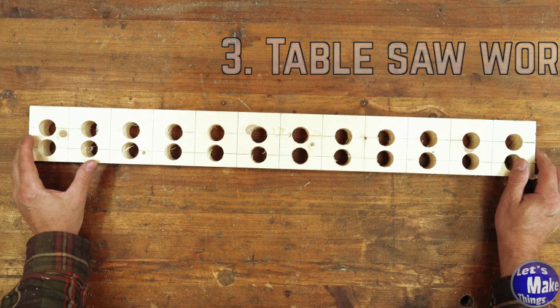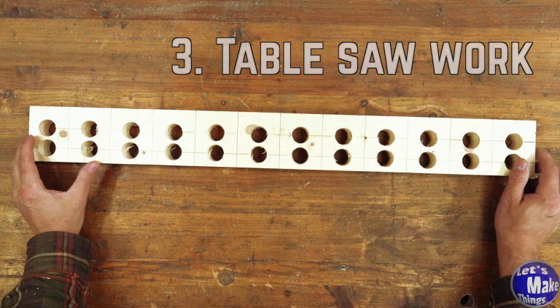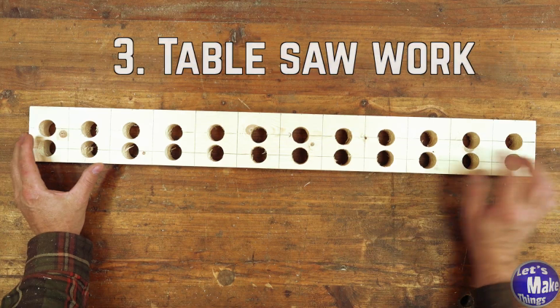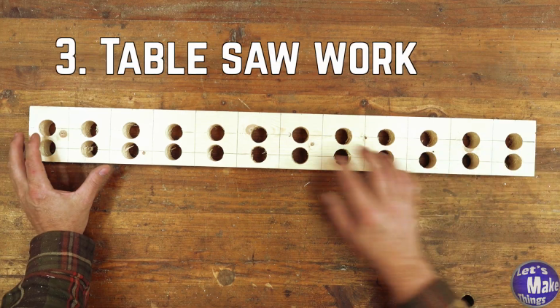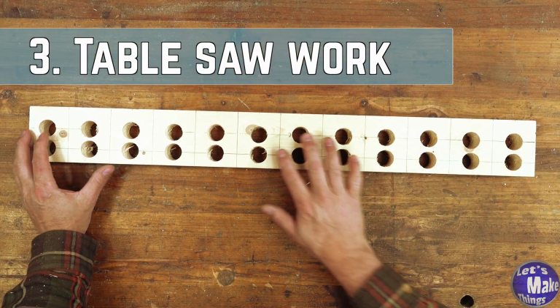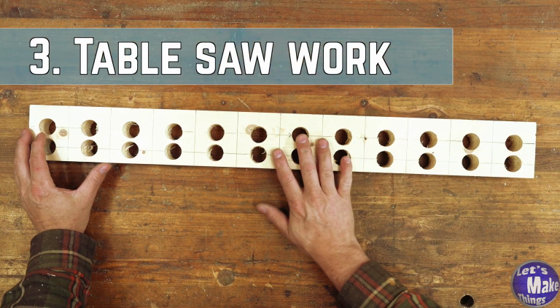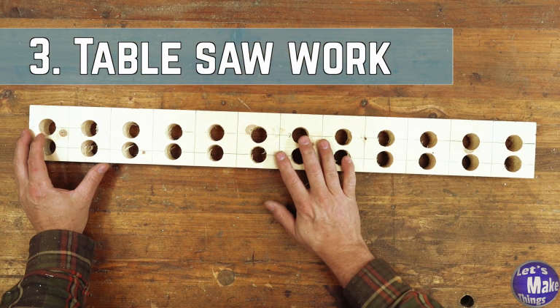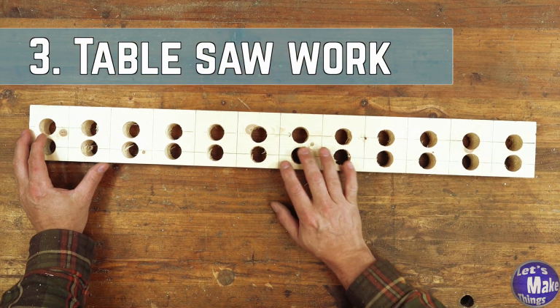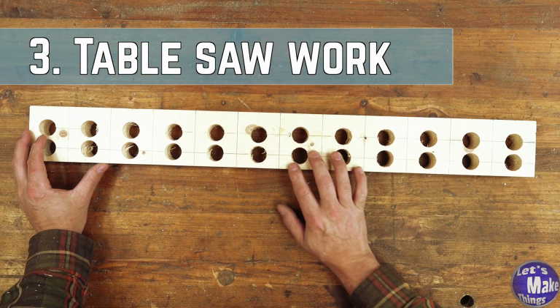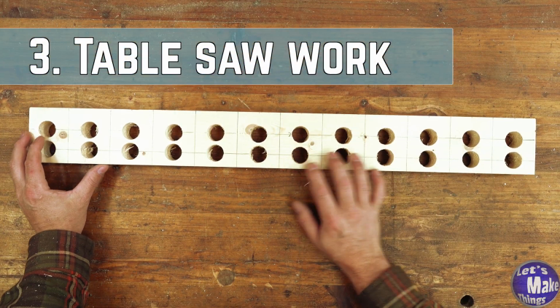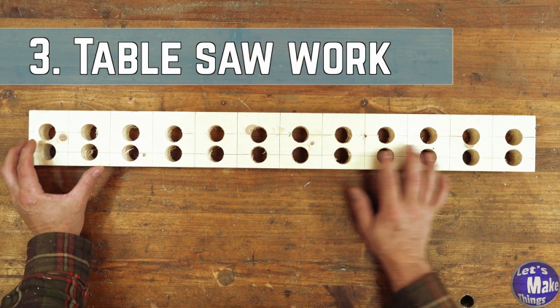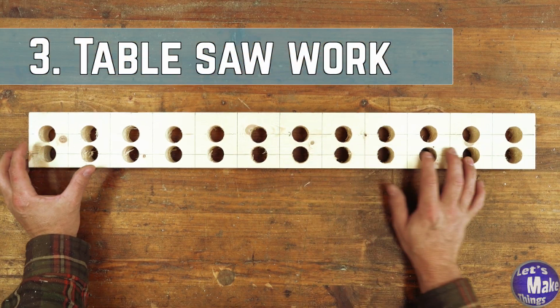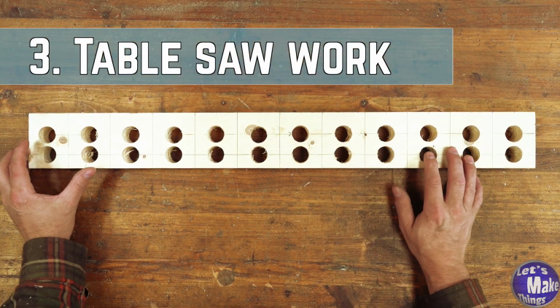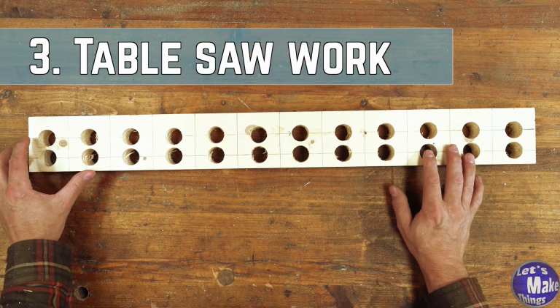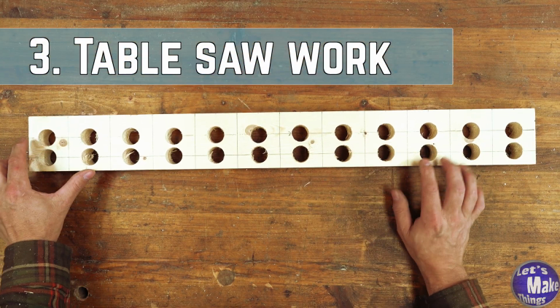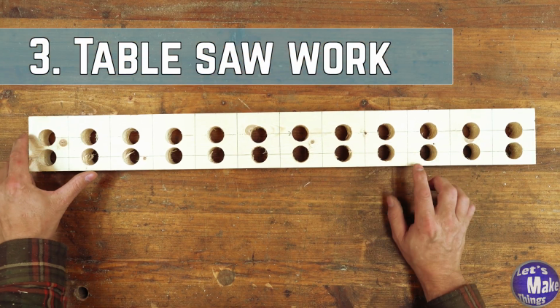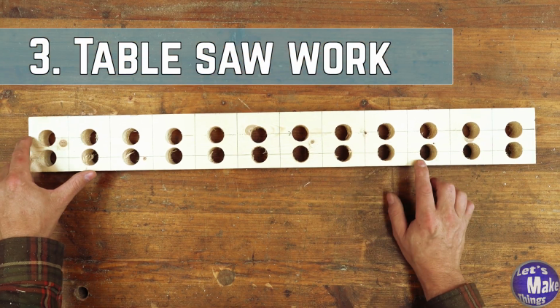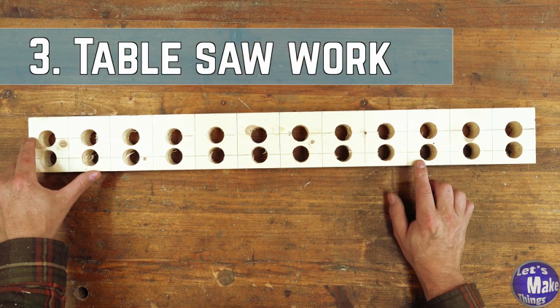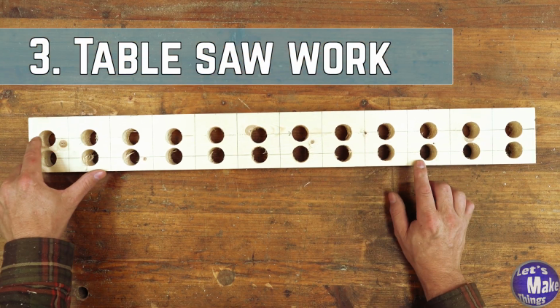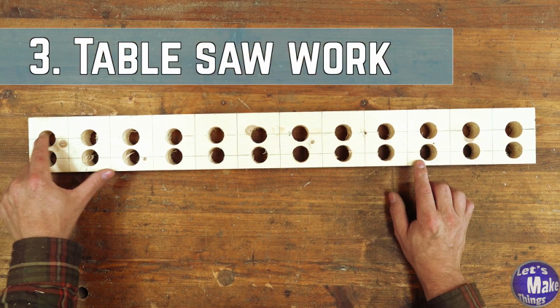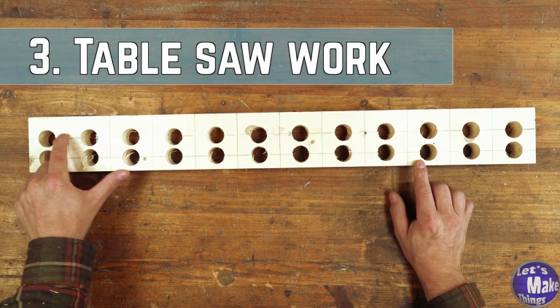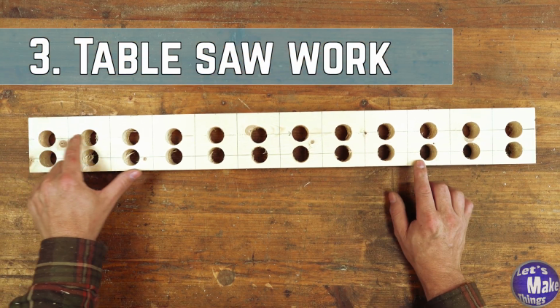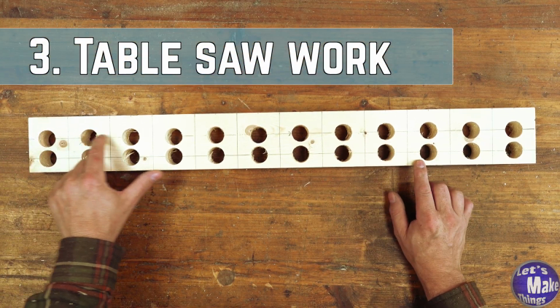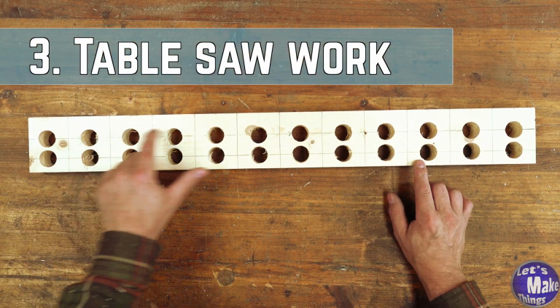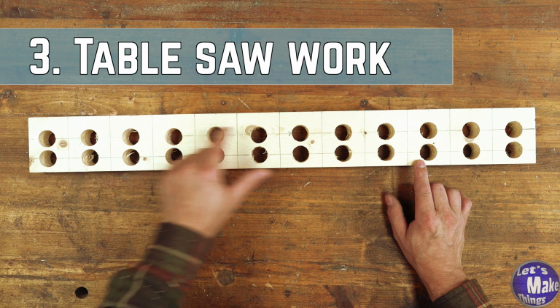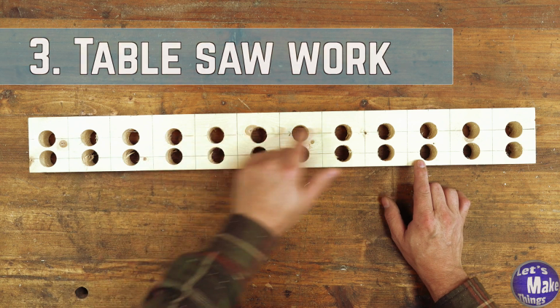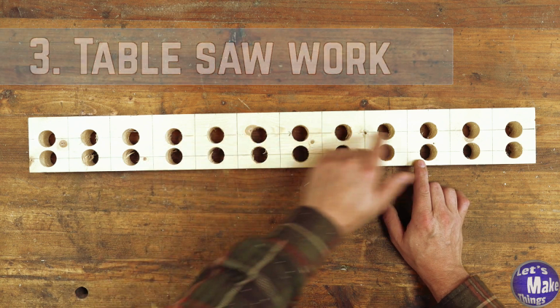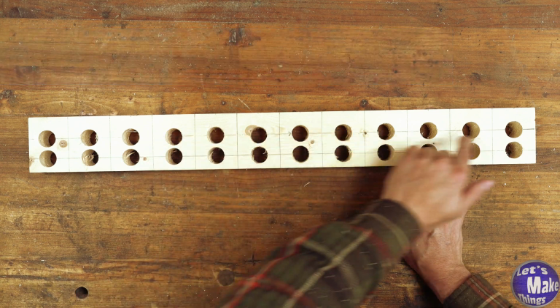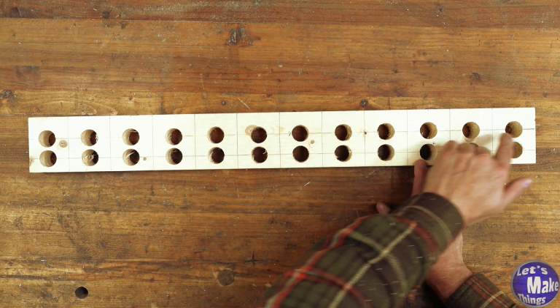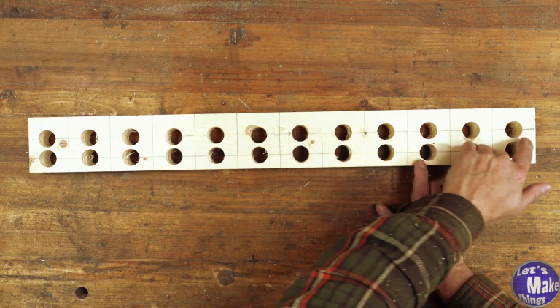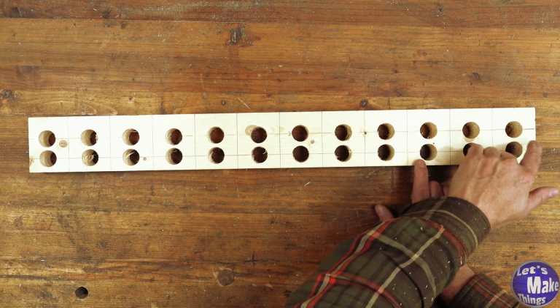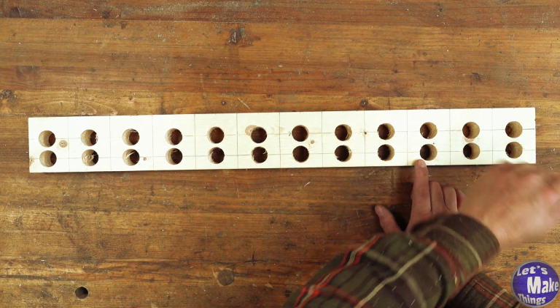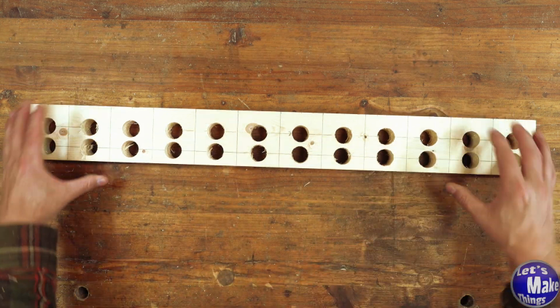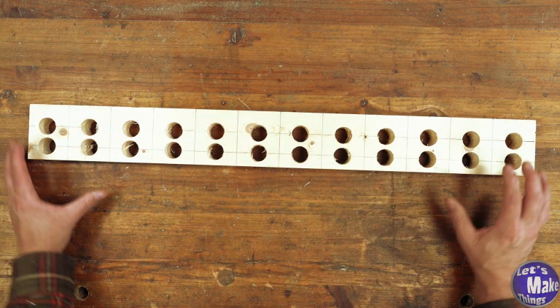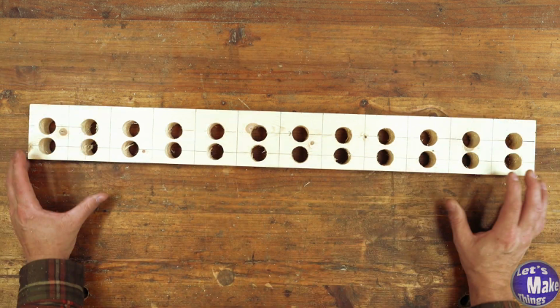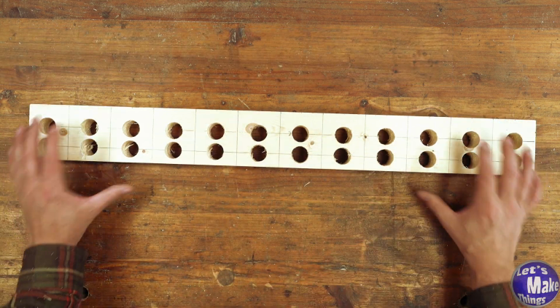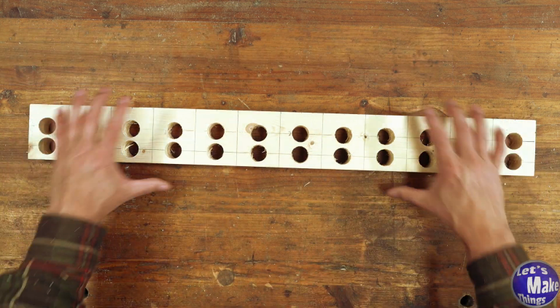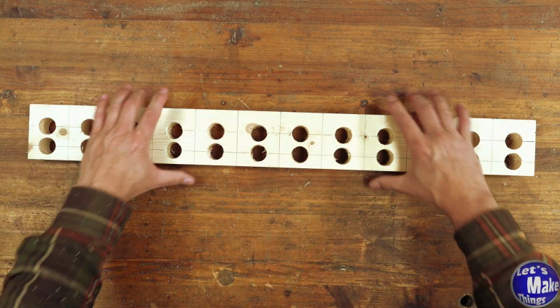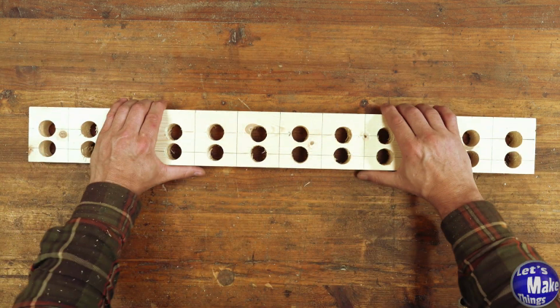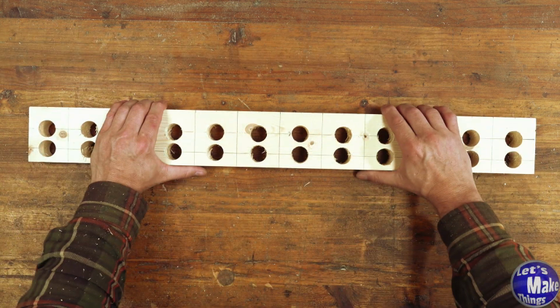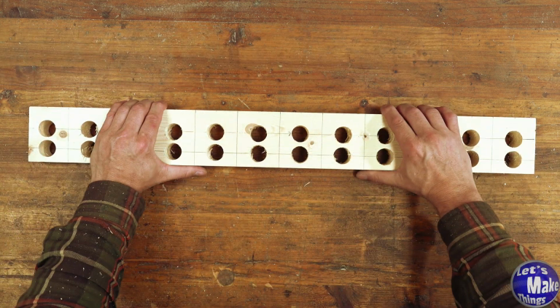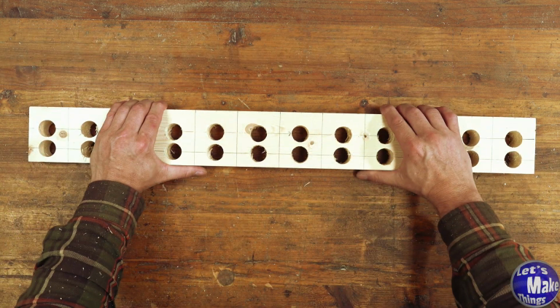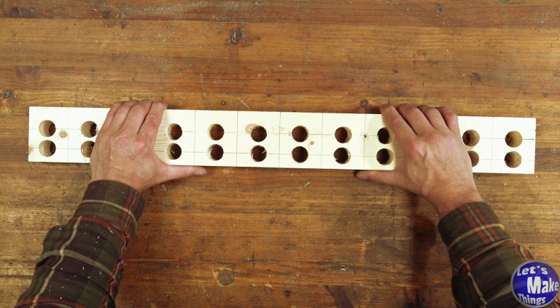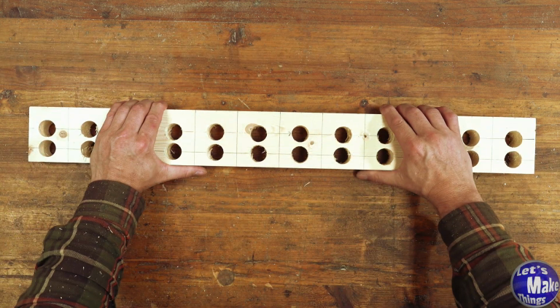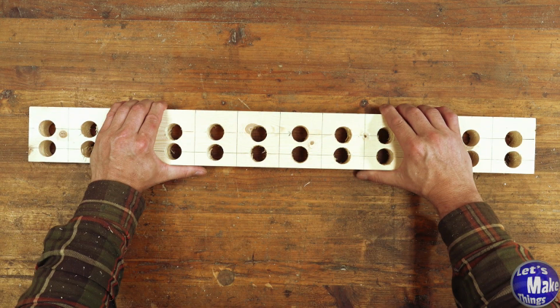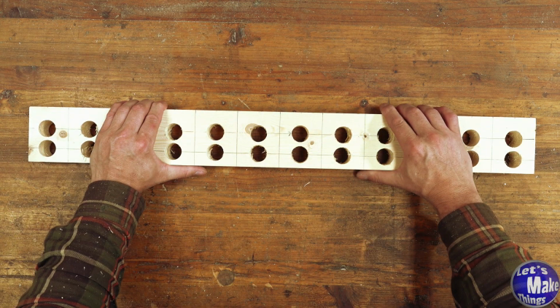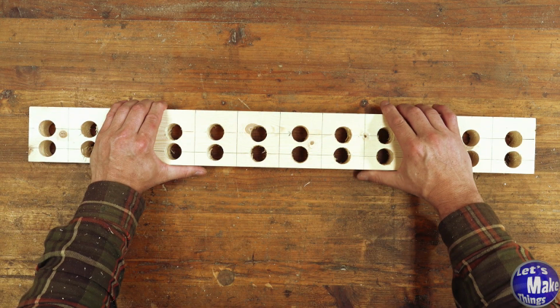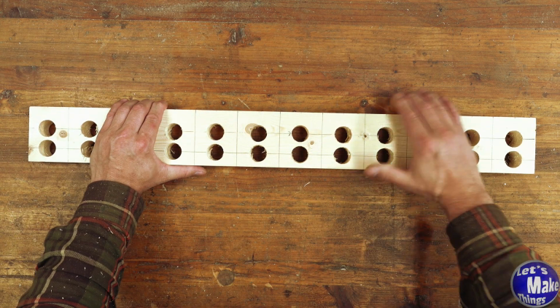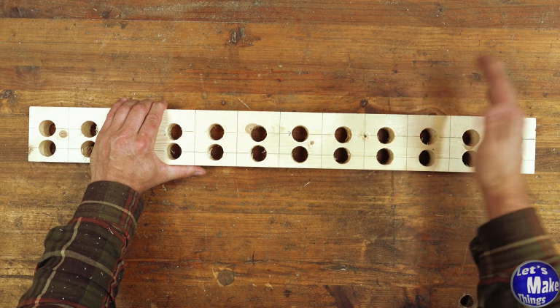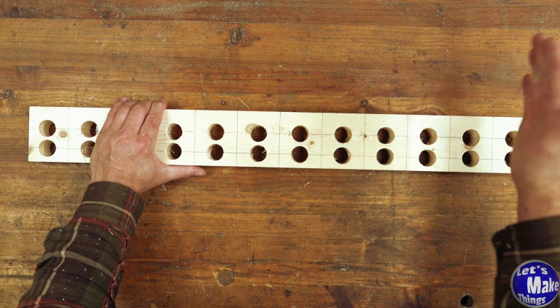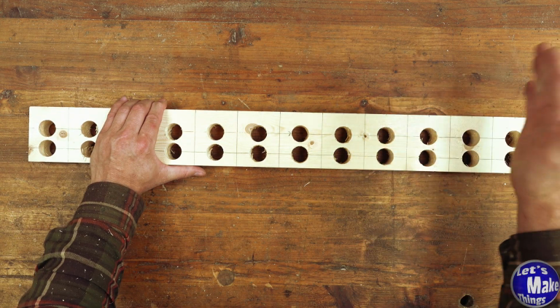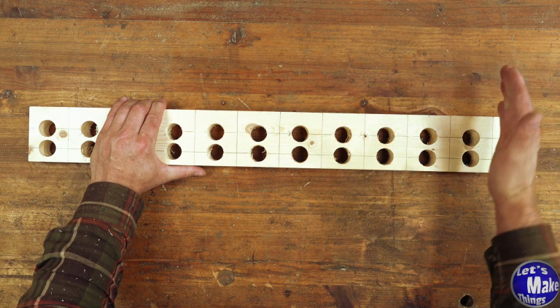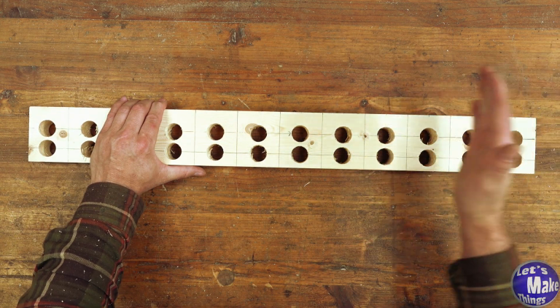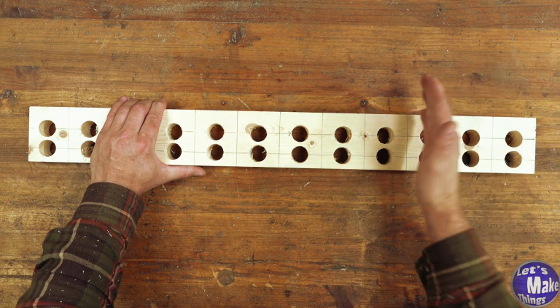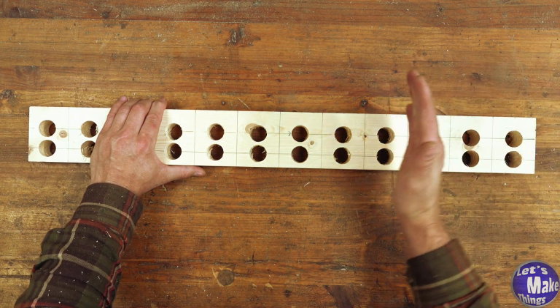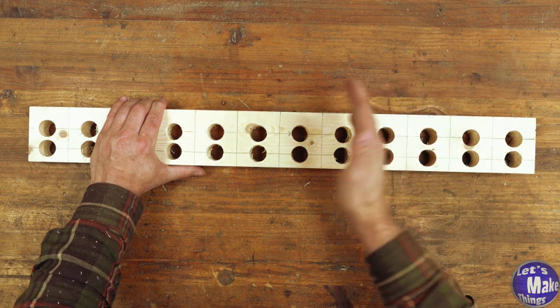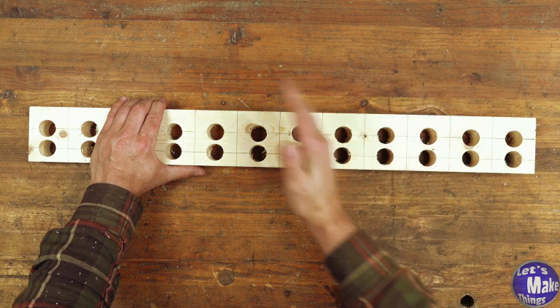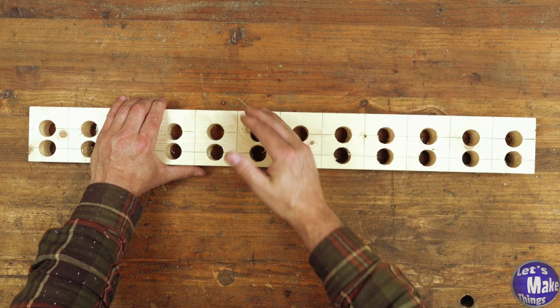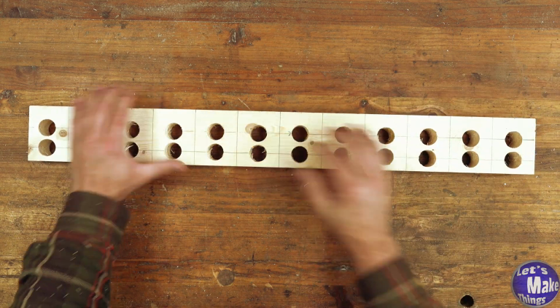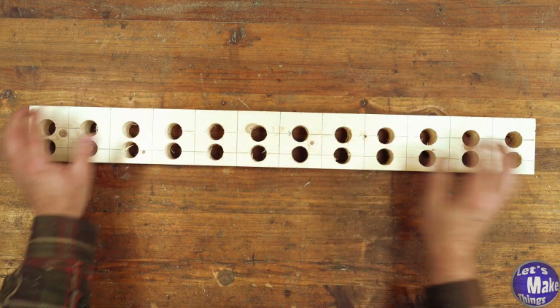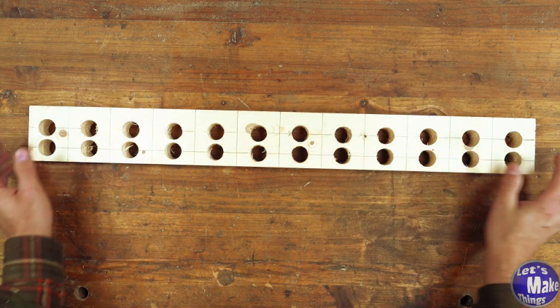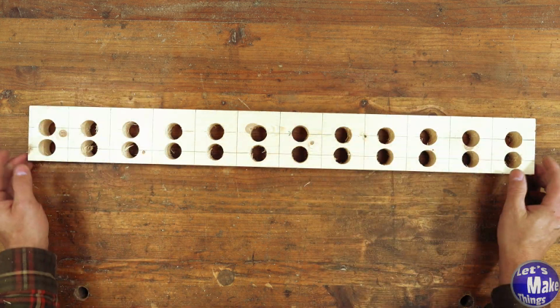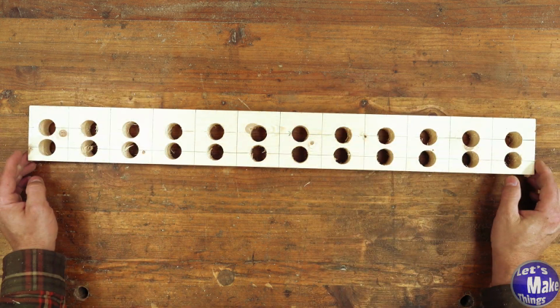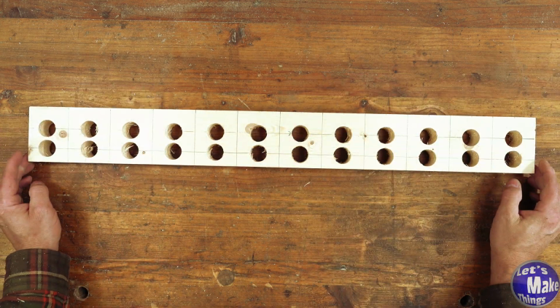Now with all the holes drilled out, I'll go ahead and cut along my cut line, then hold both pieces together and cut them with the sled.